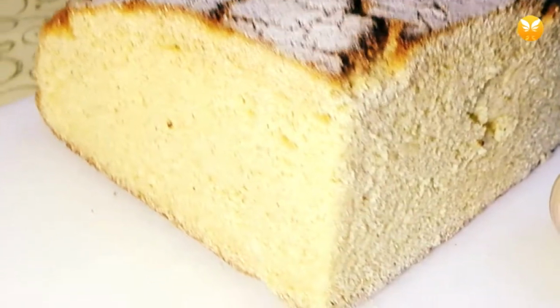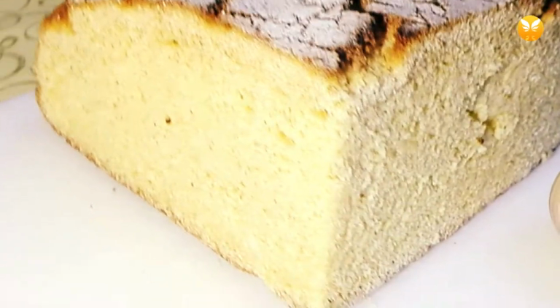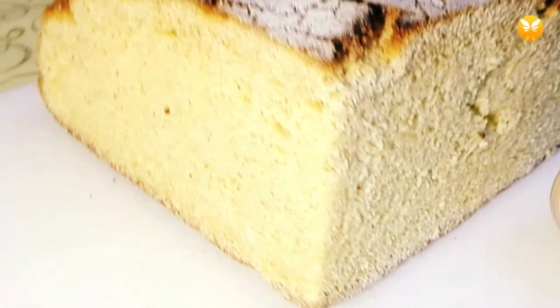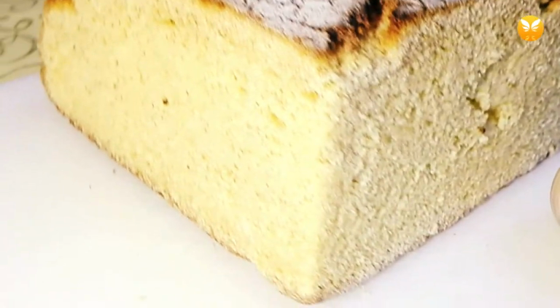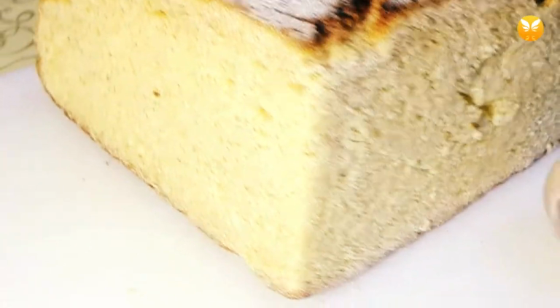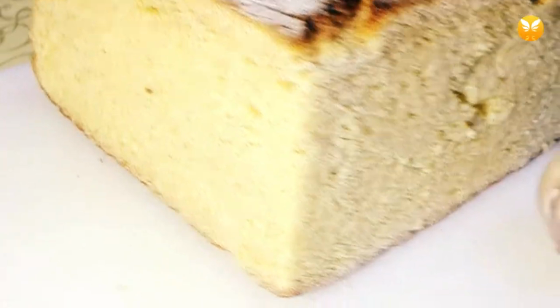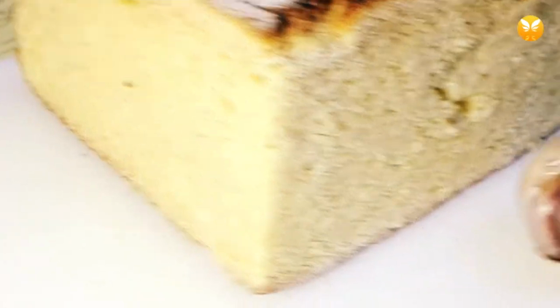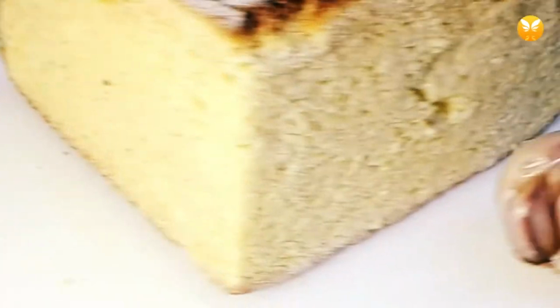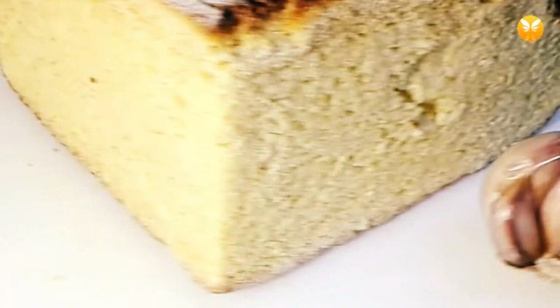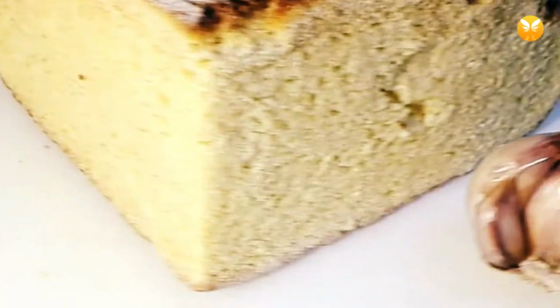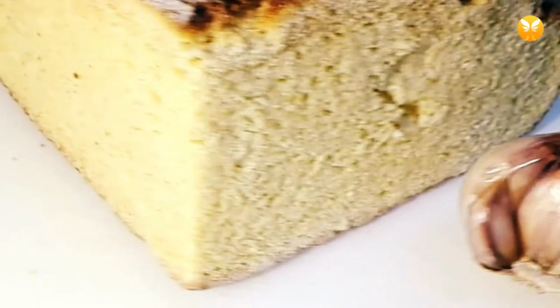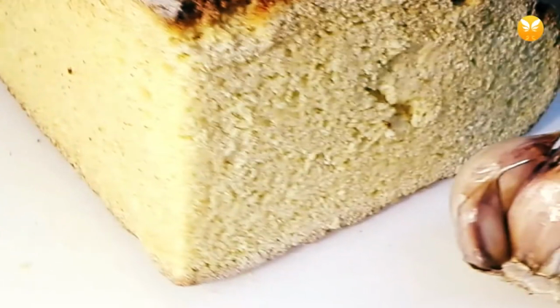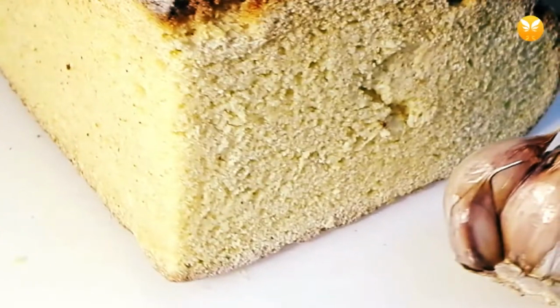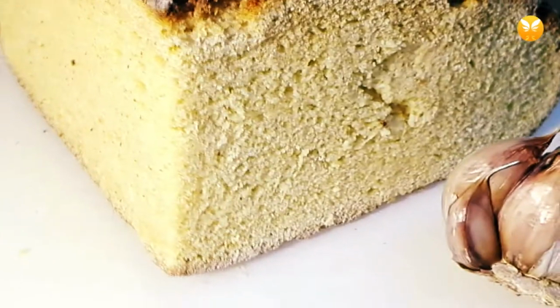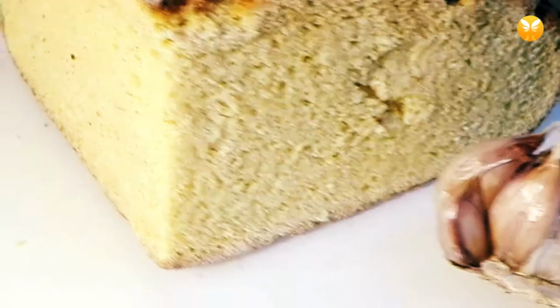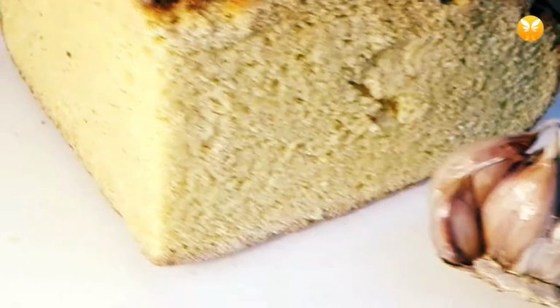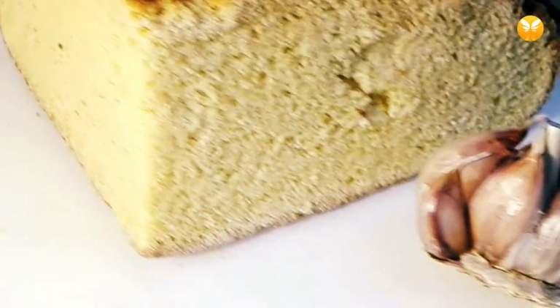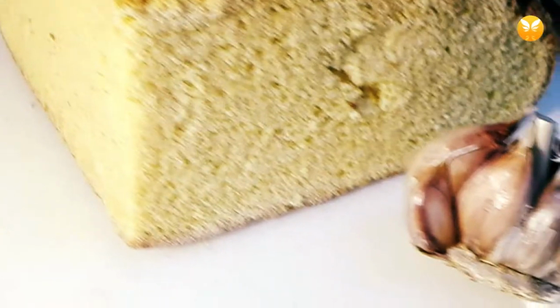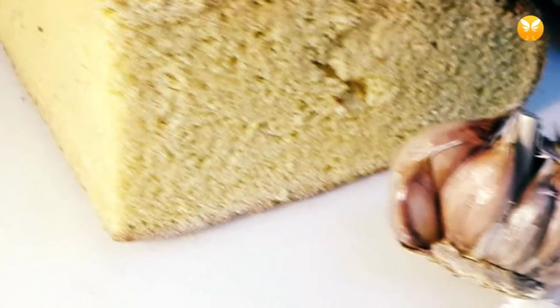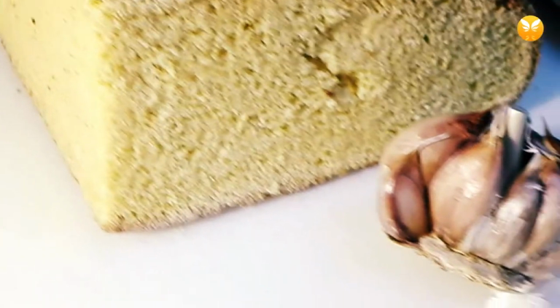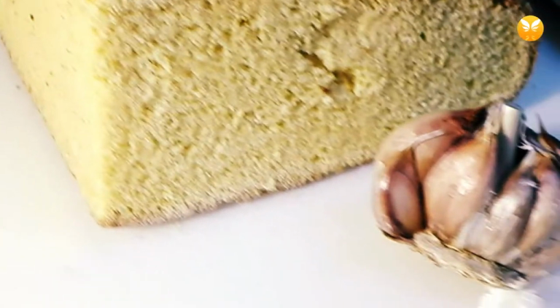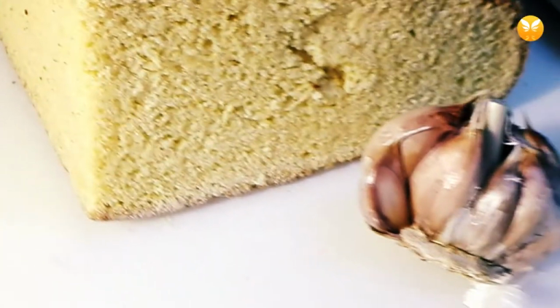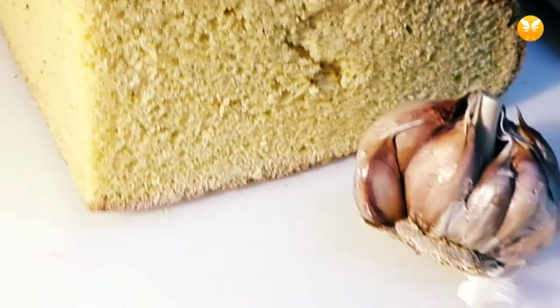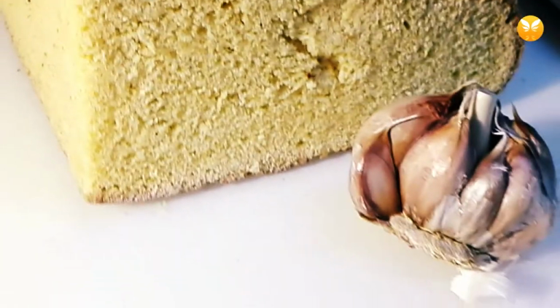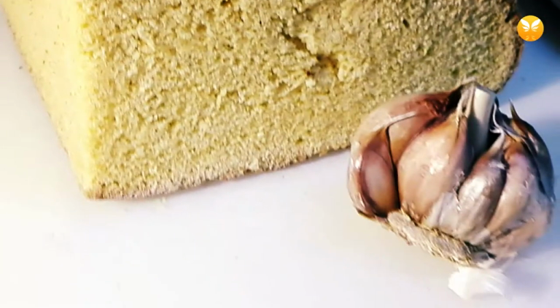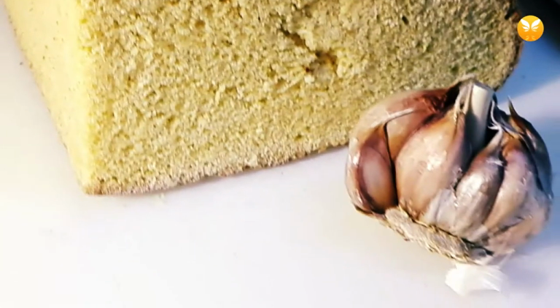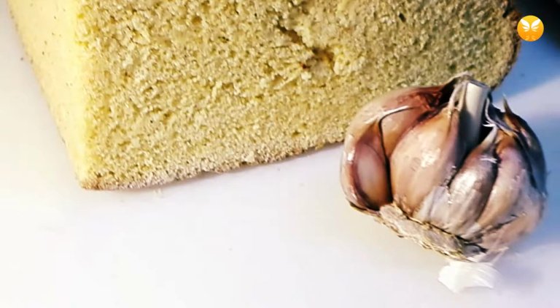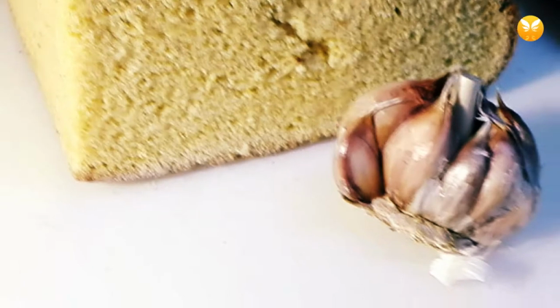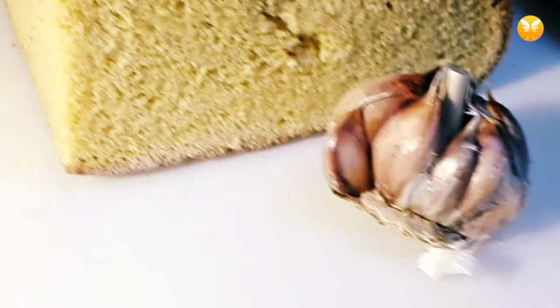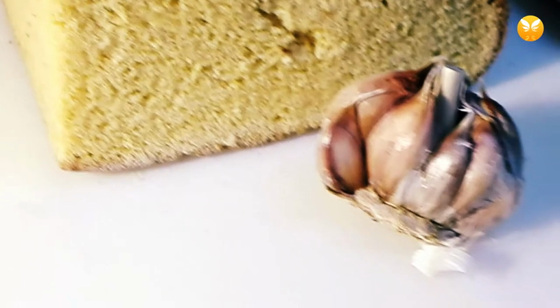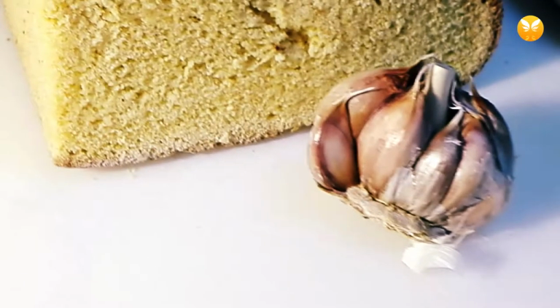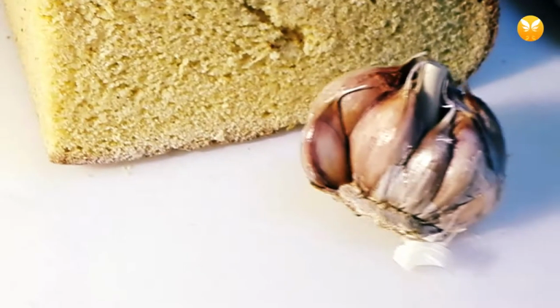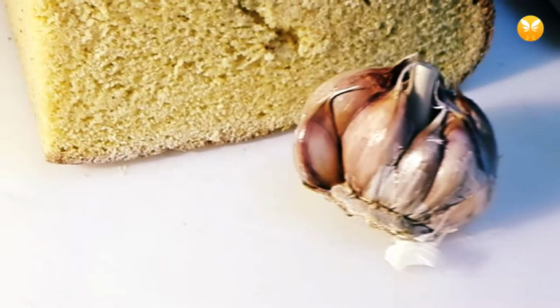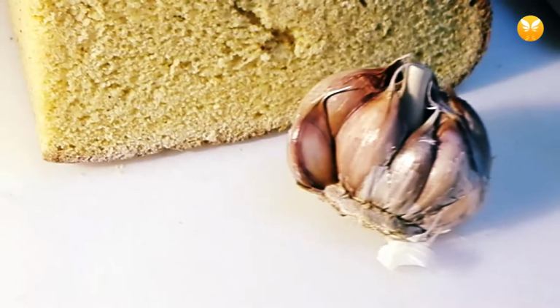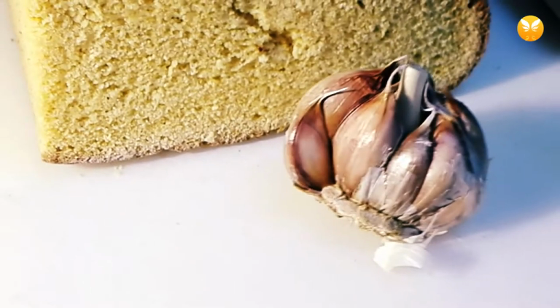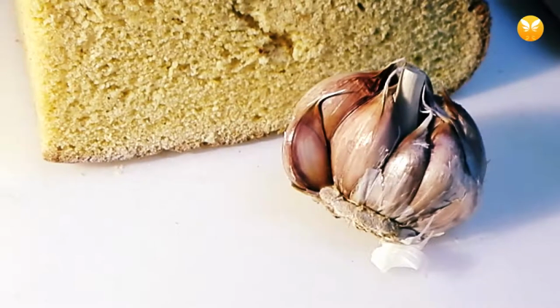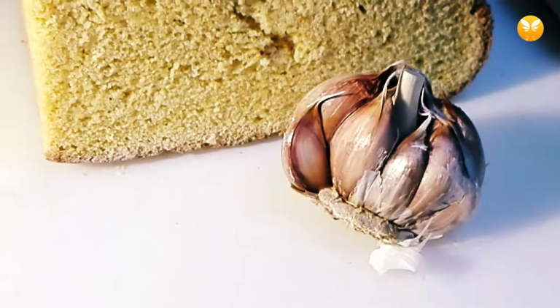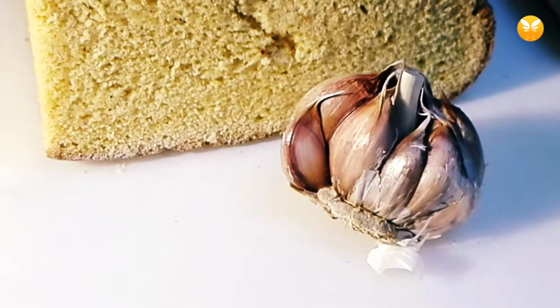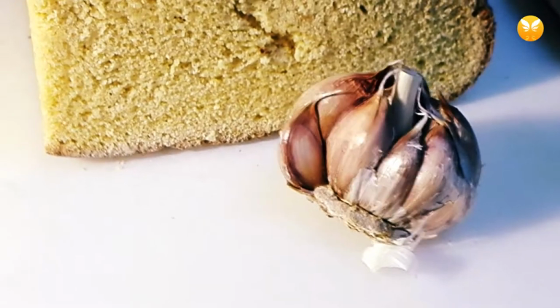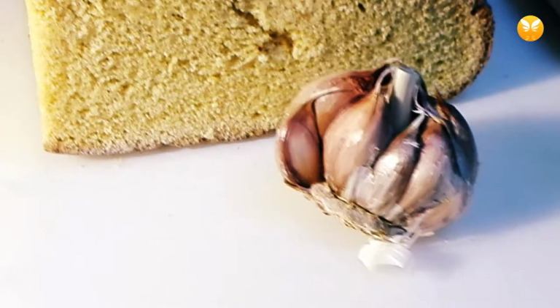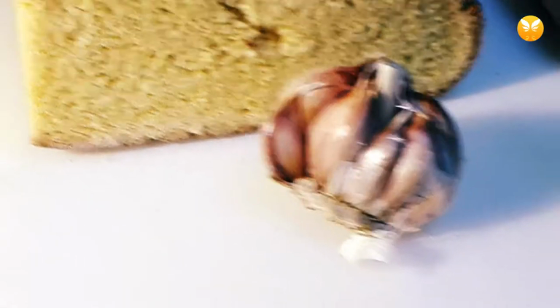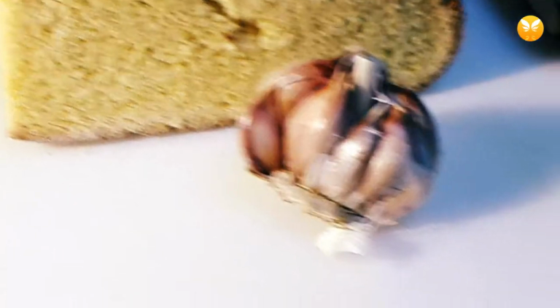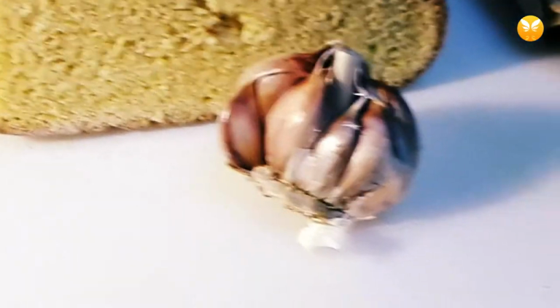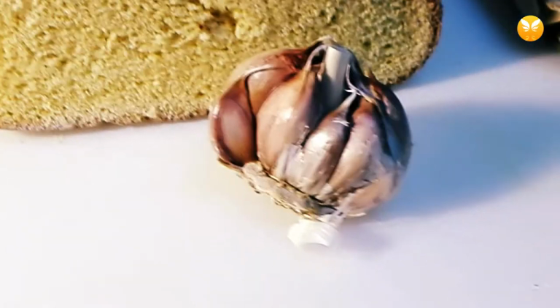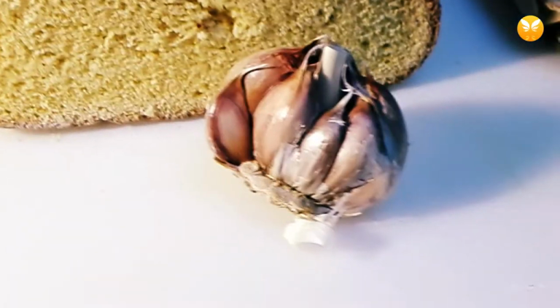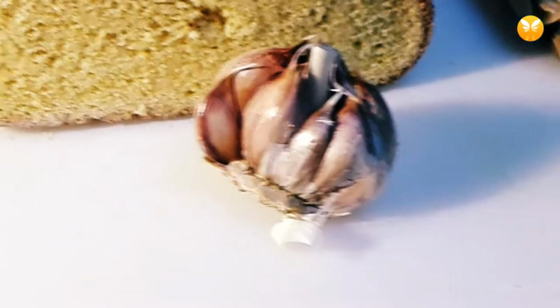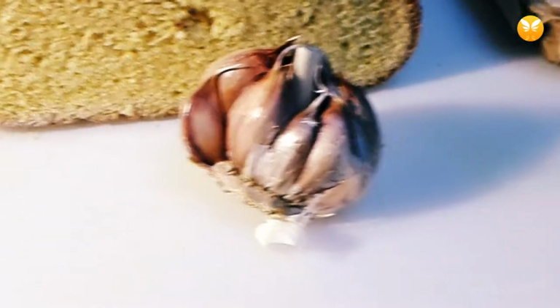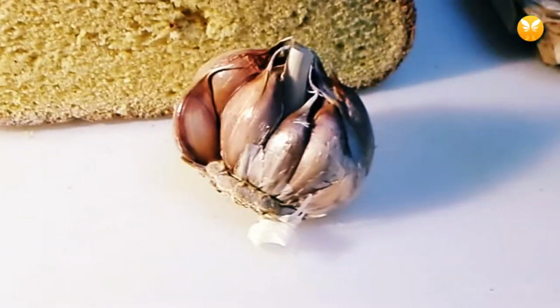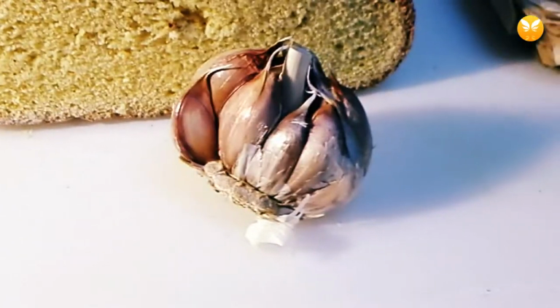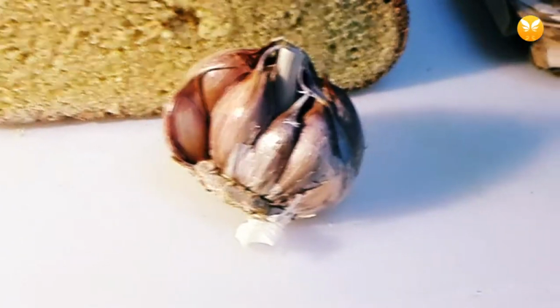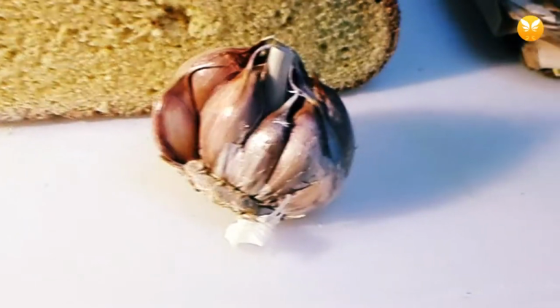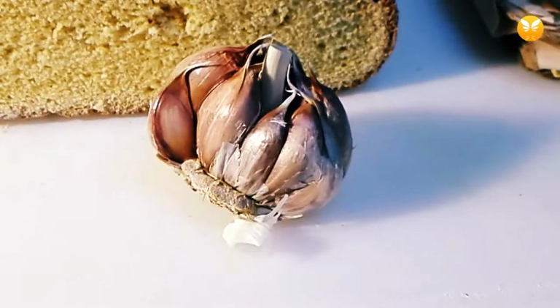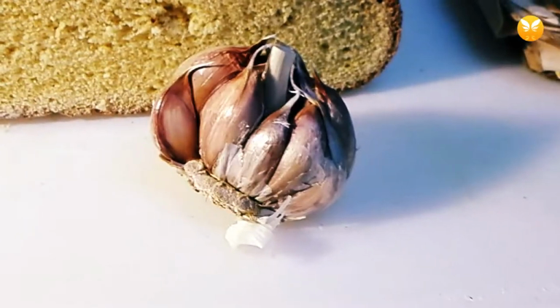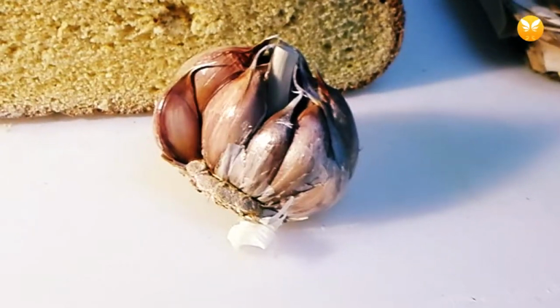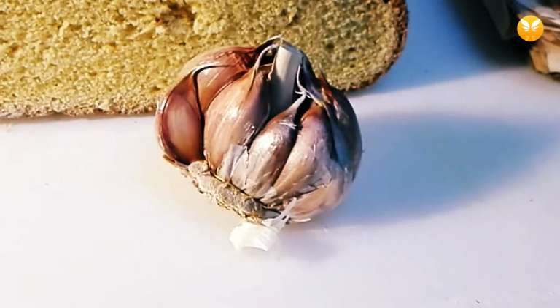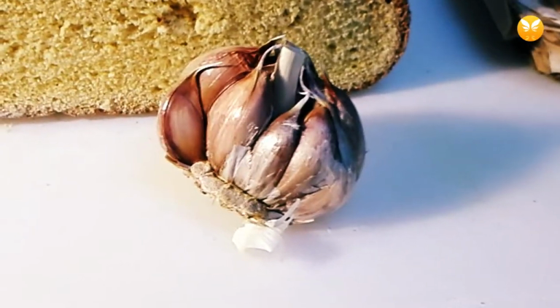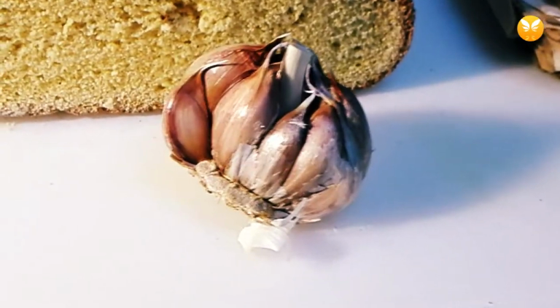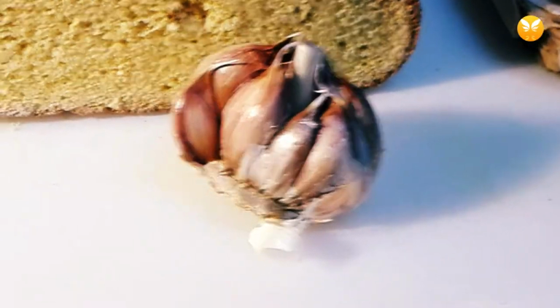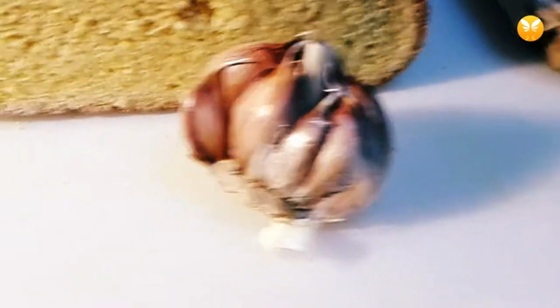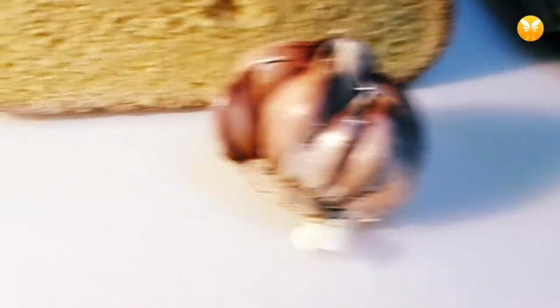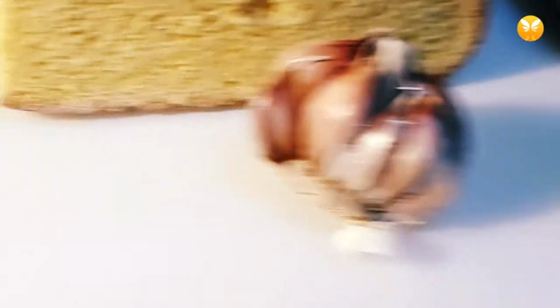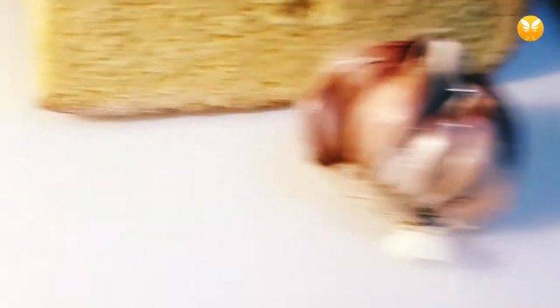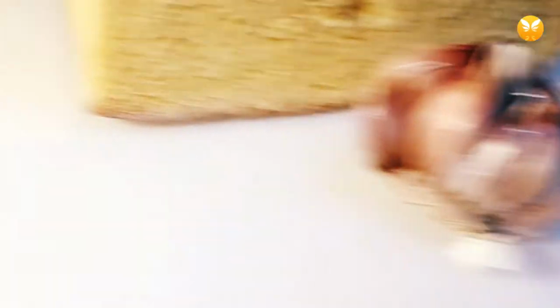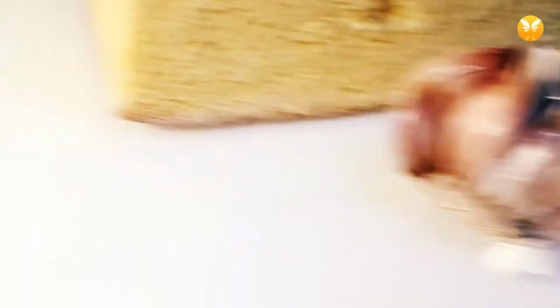You'll need cornbread, garlic, and butter. As for the tools: one bread knife, one chef's knife, and a smaller and pointier knife.